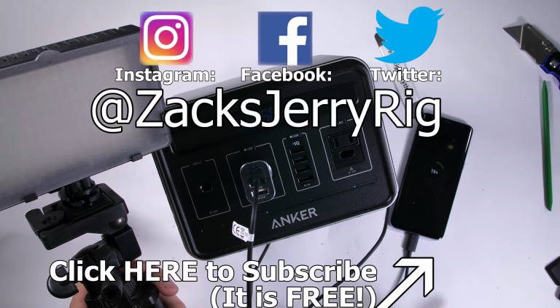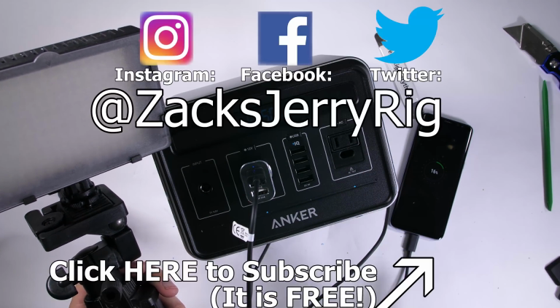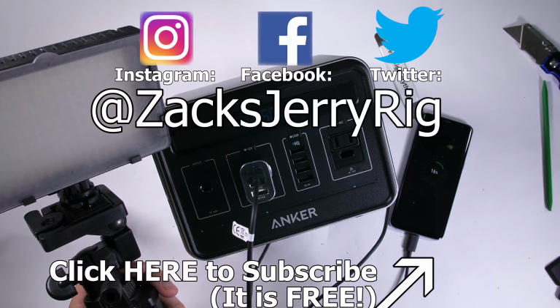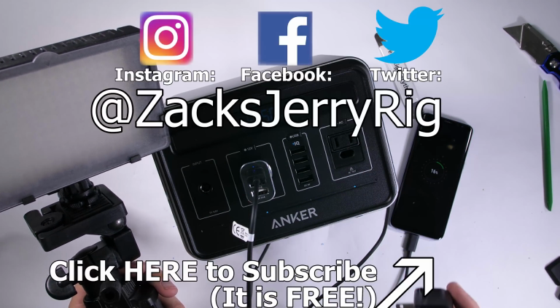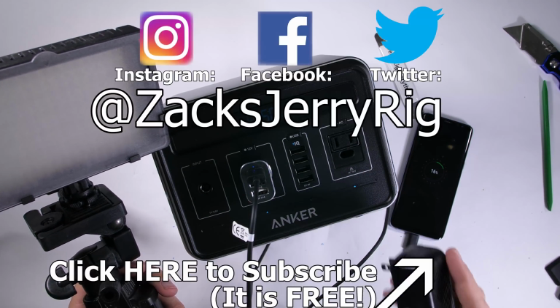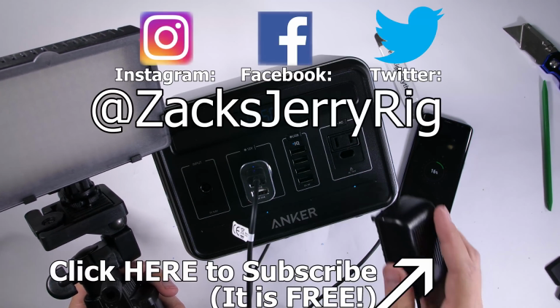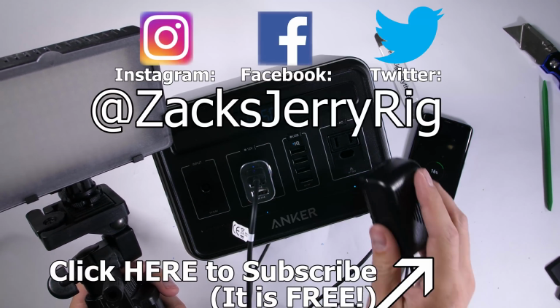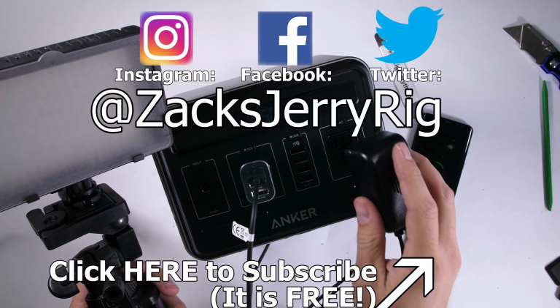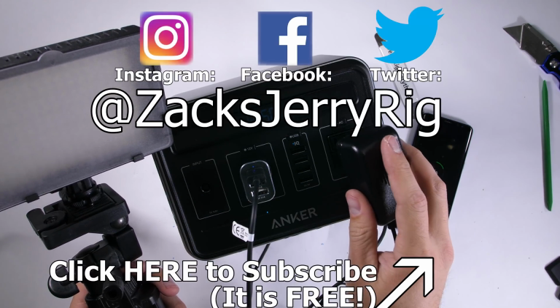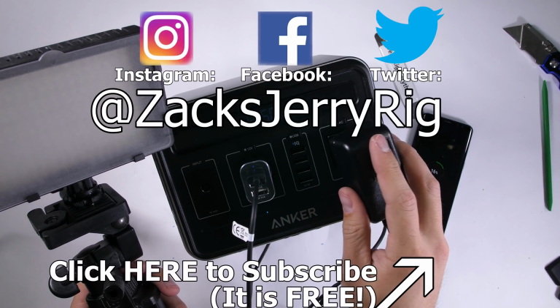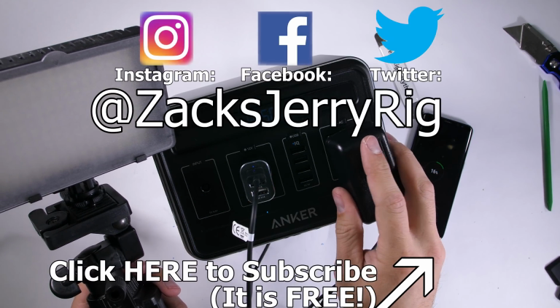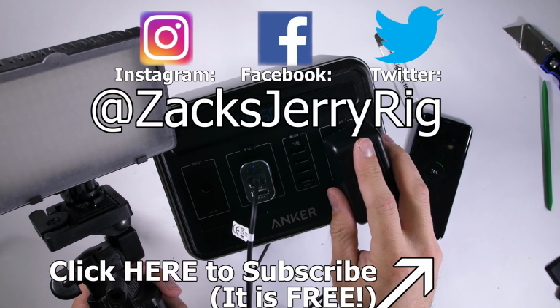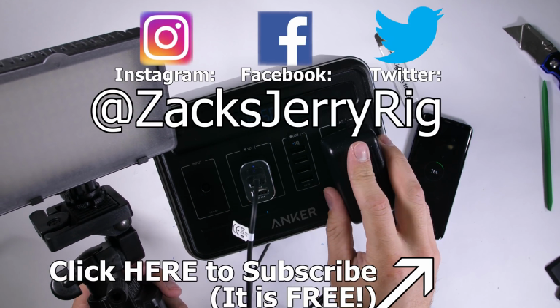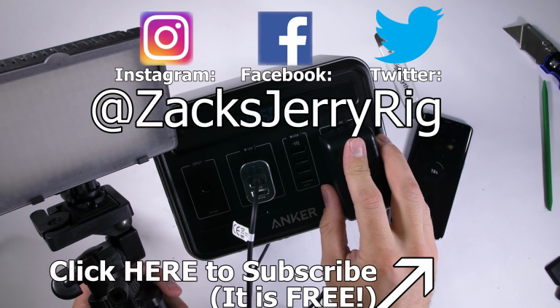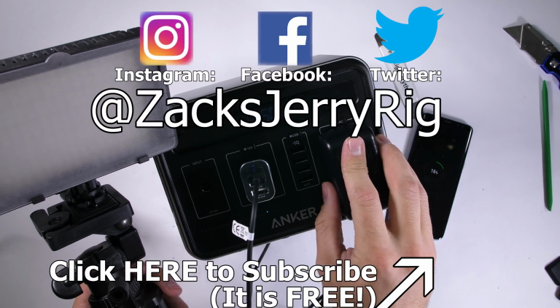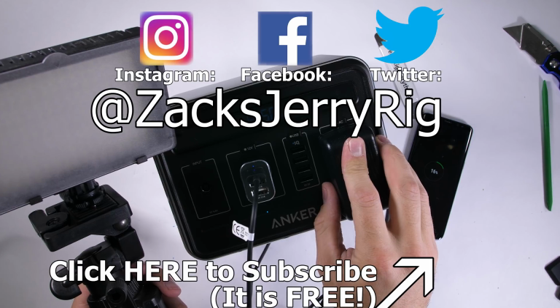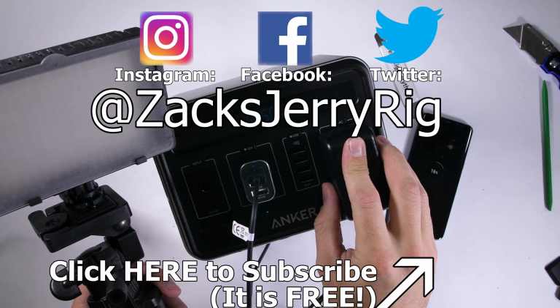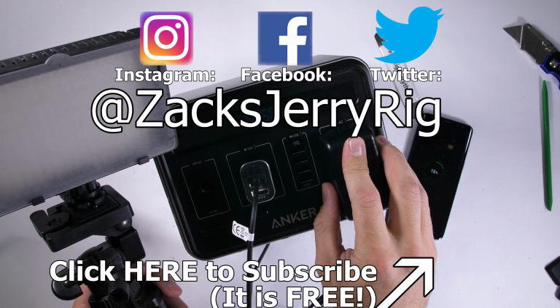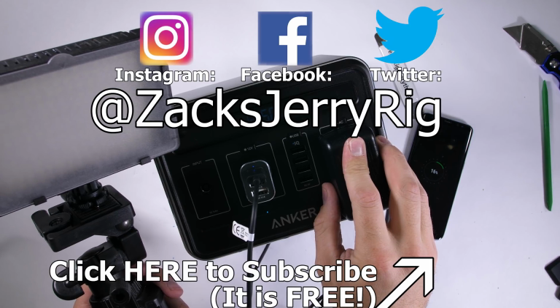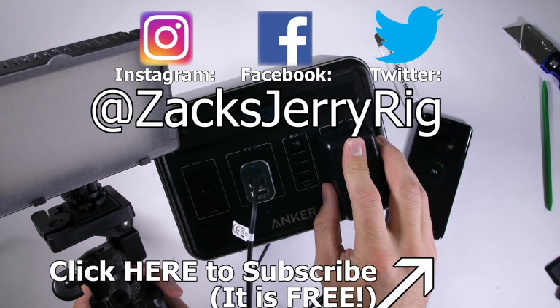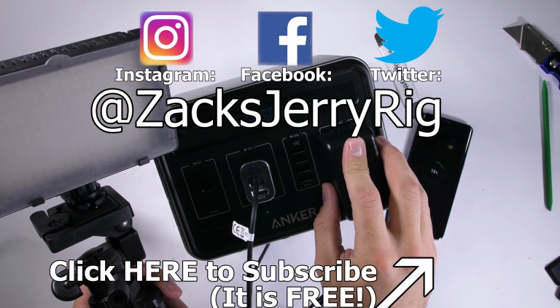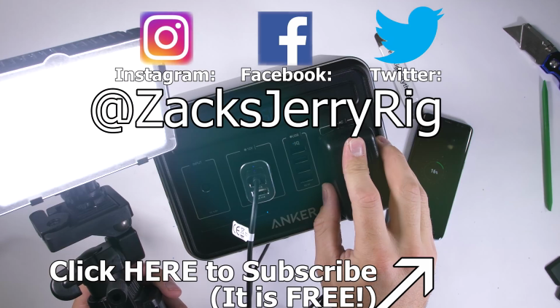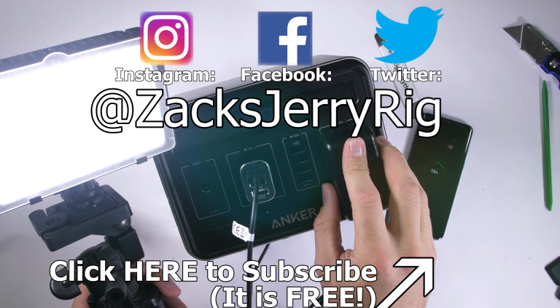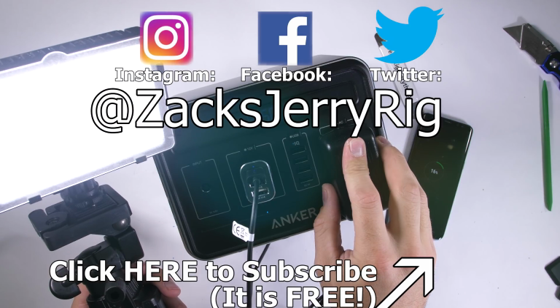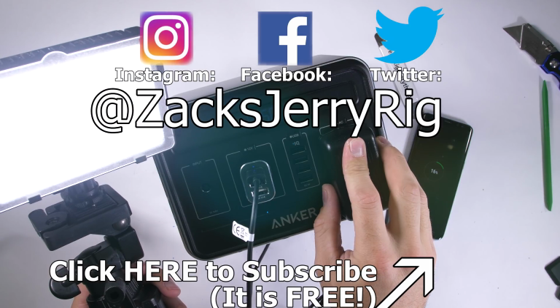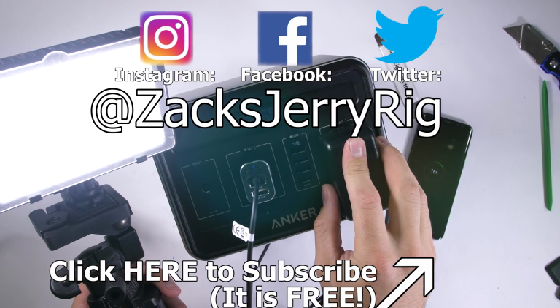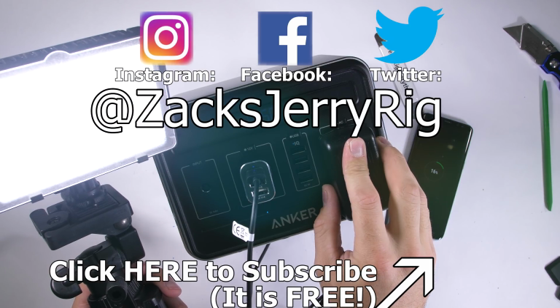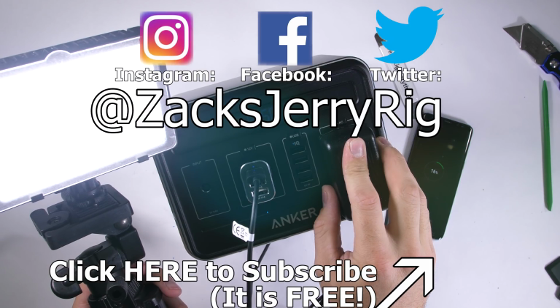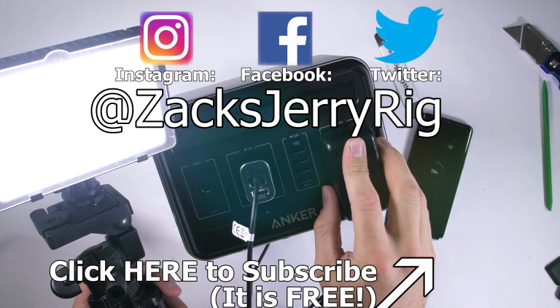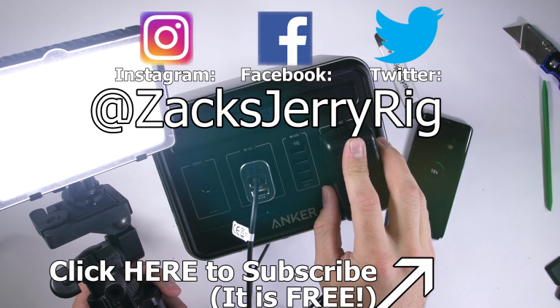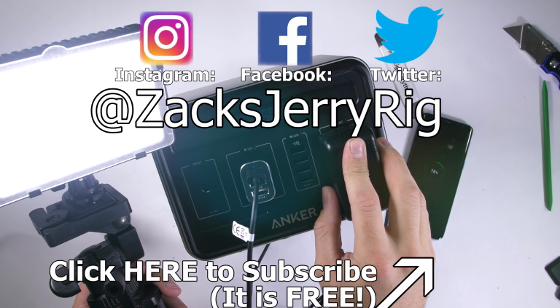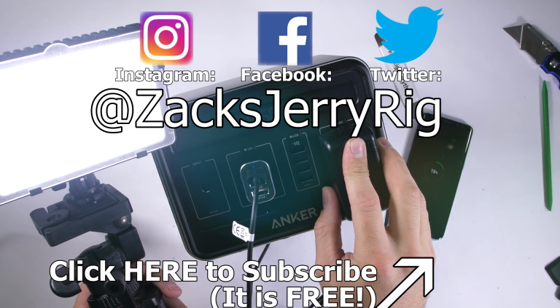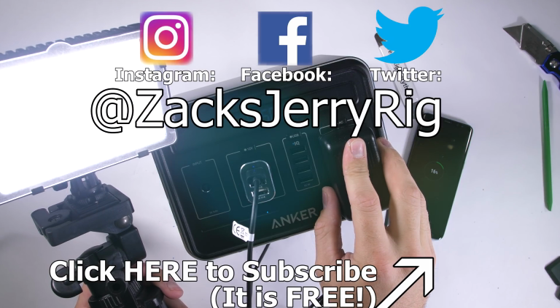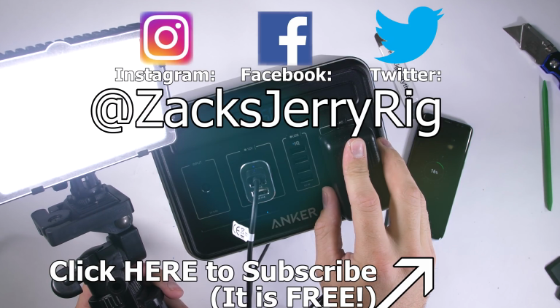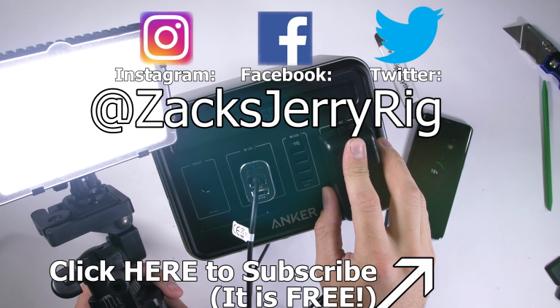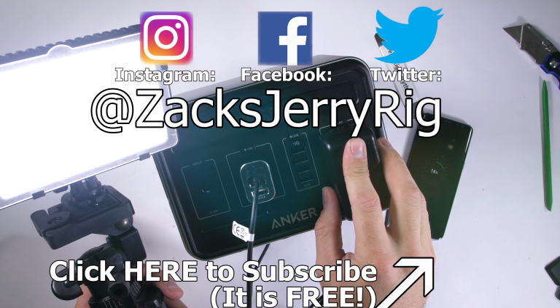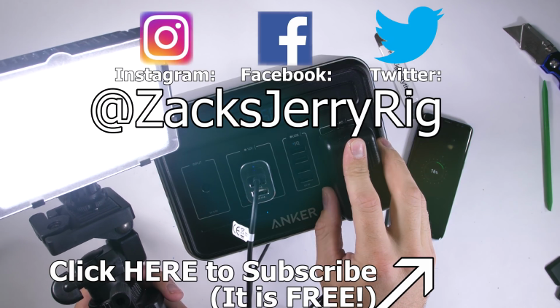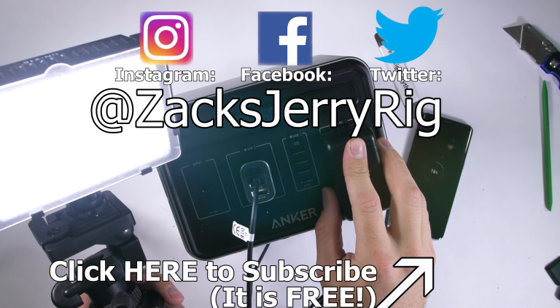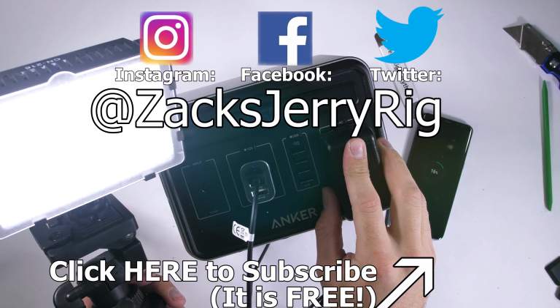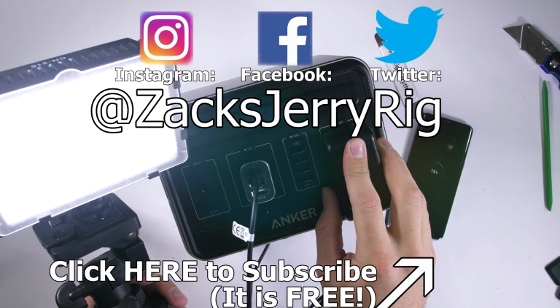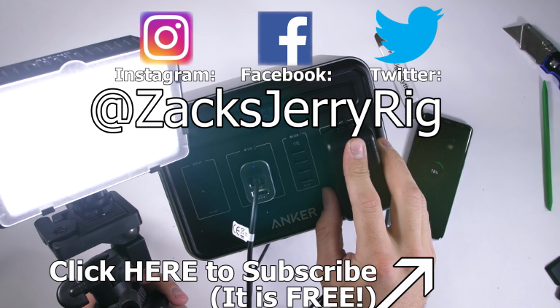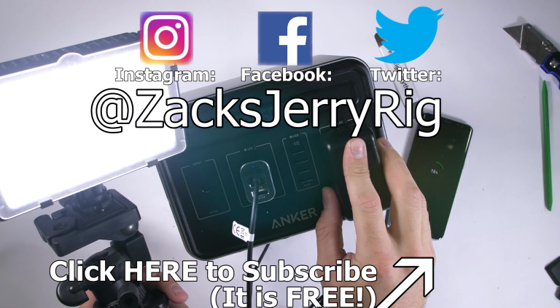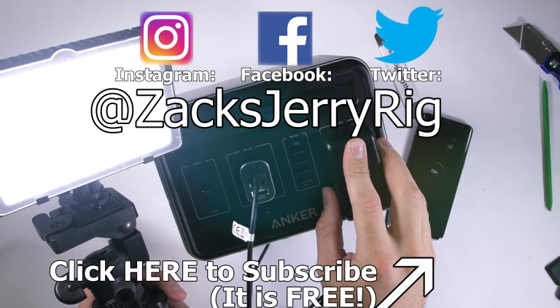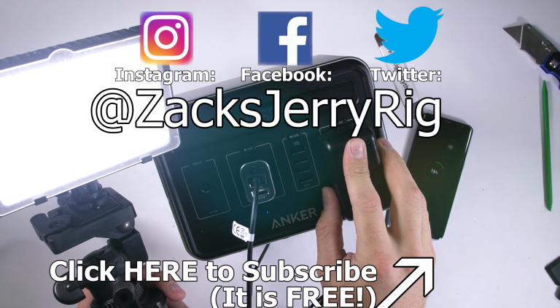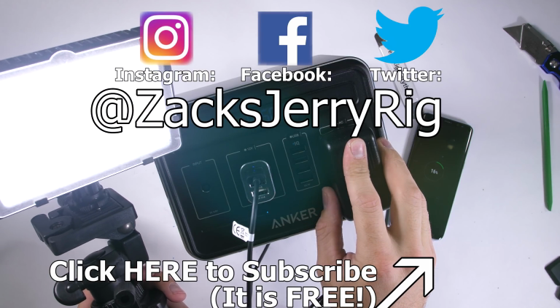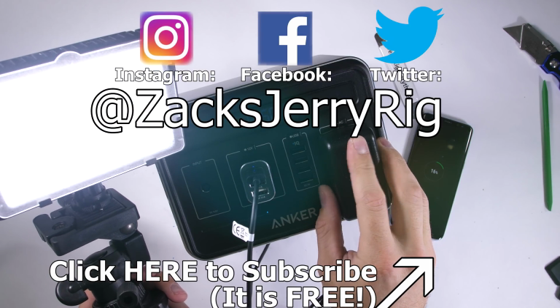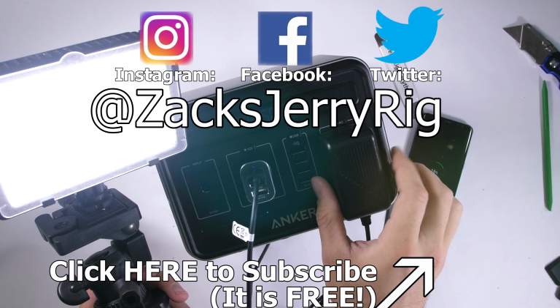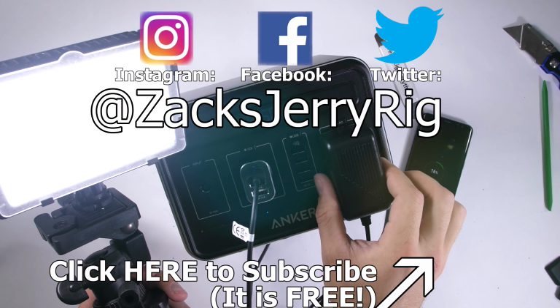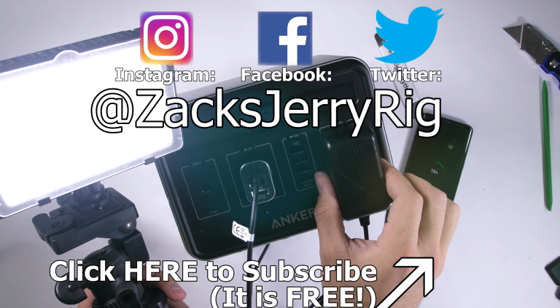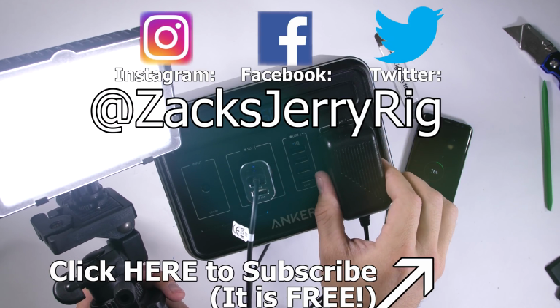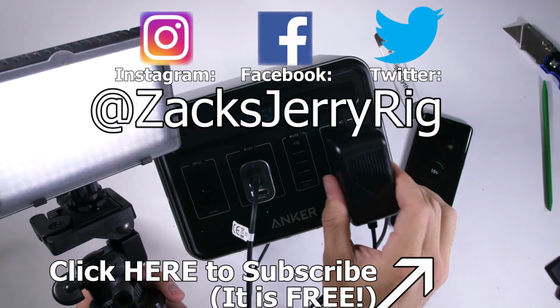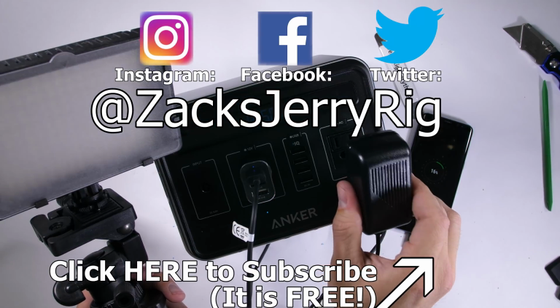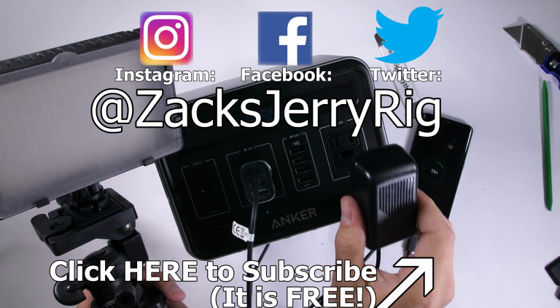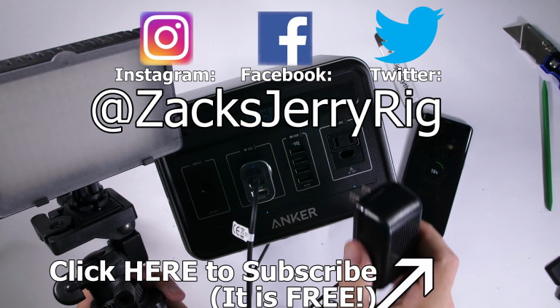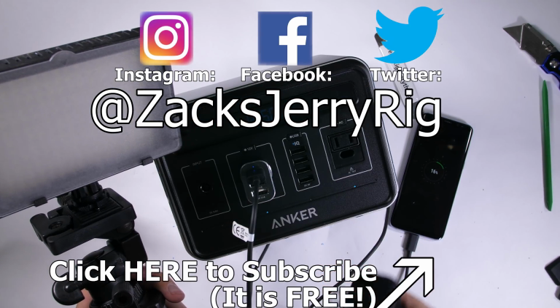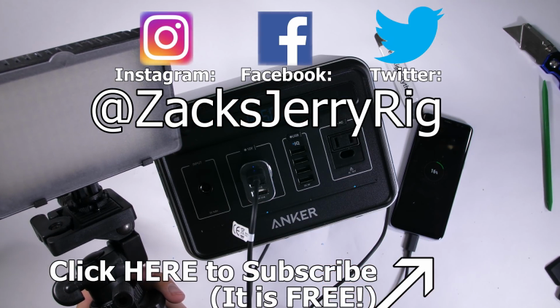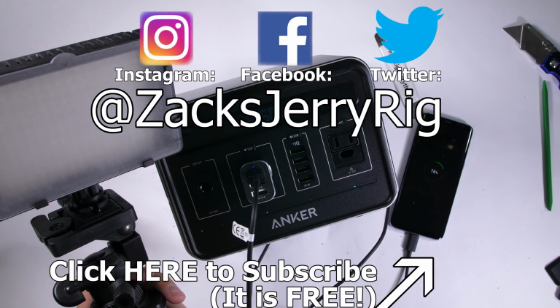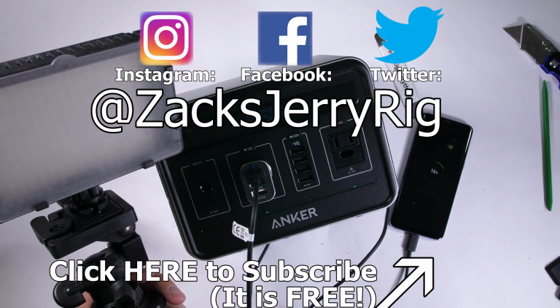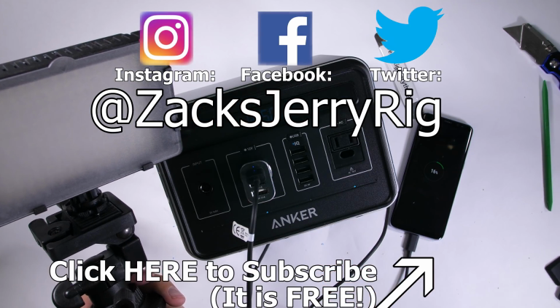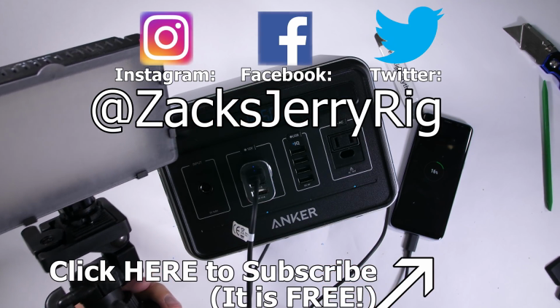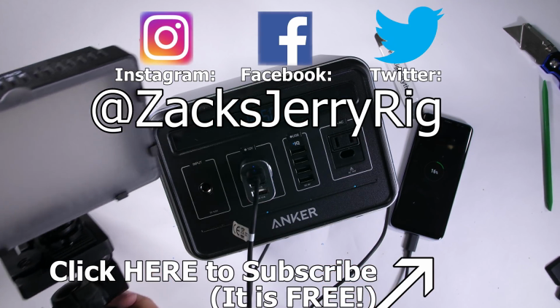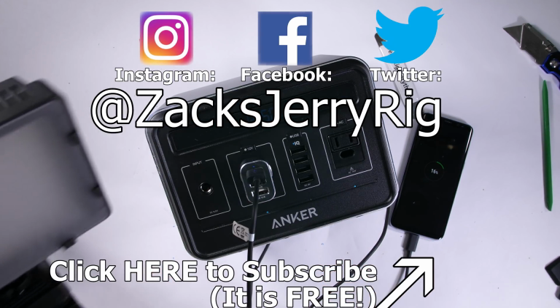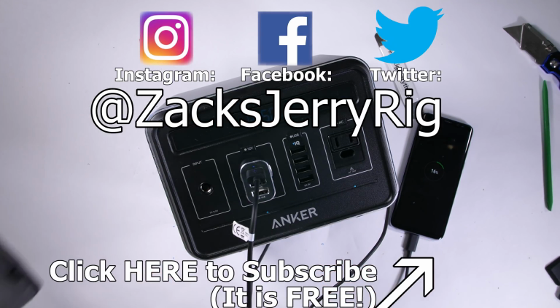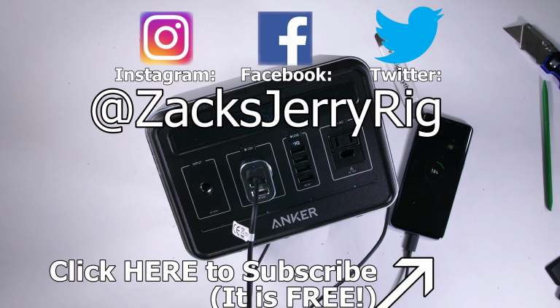Like always, I'll have everything you need for the giveaway and the Powerhouse linked down in the video description. Thanks a ton for watching. I'll see you around.